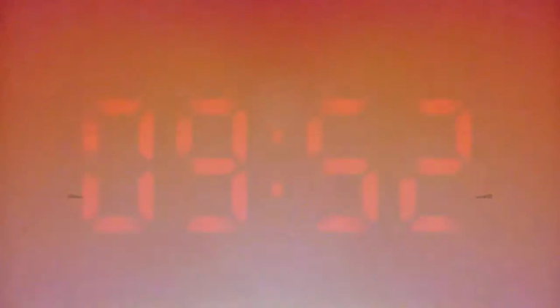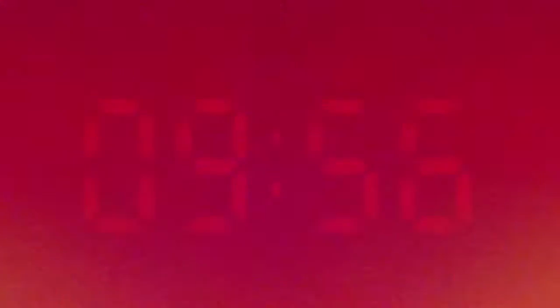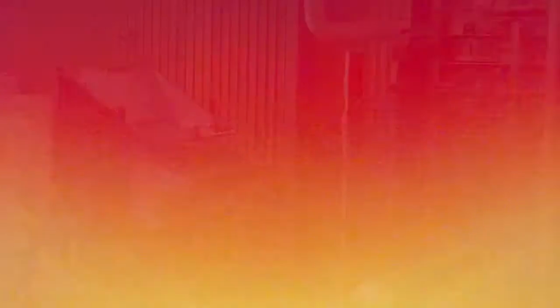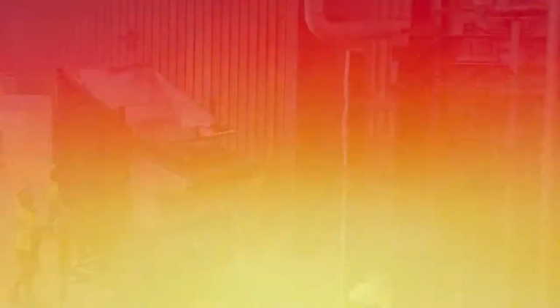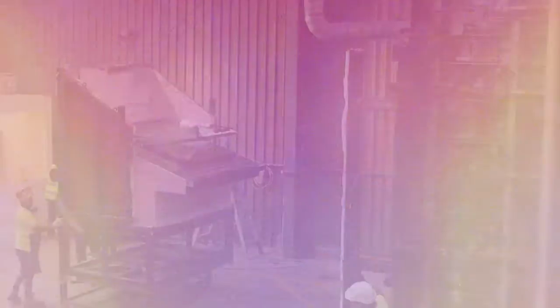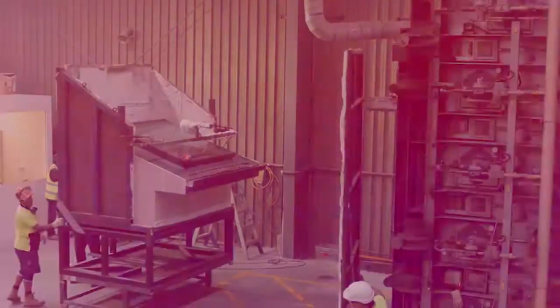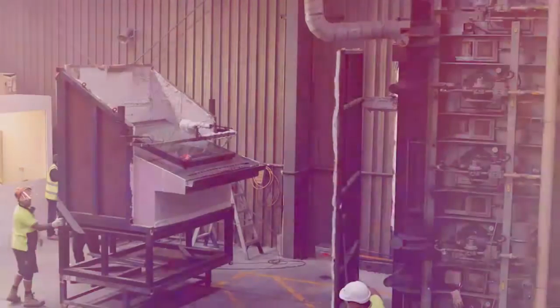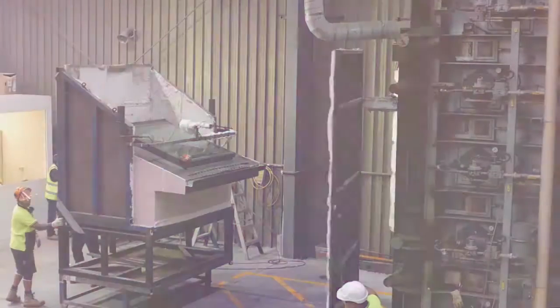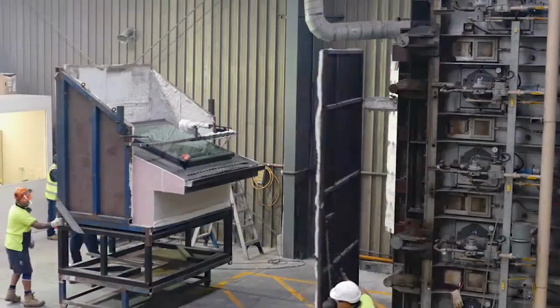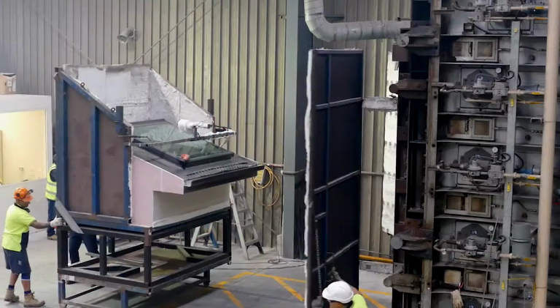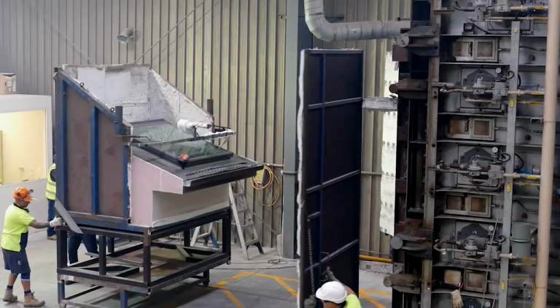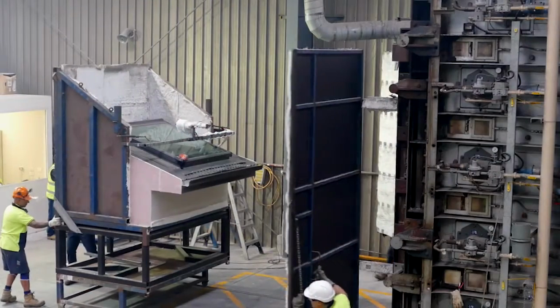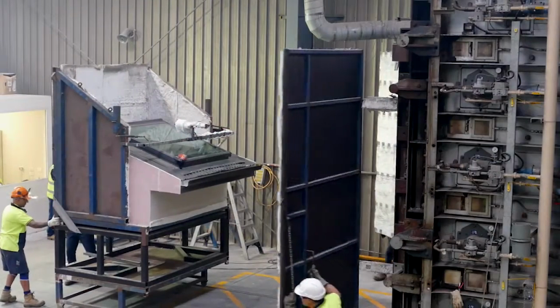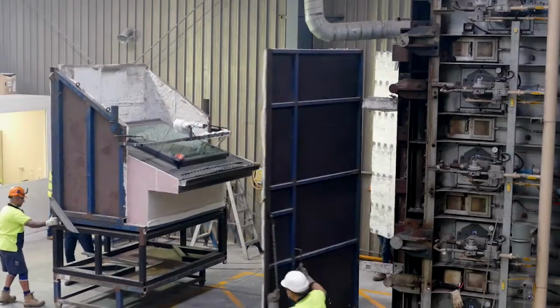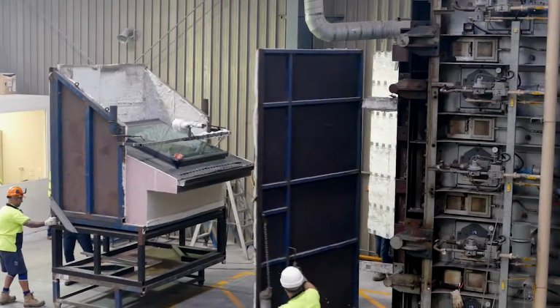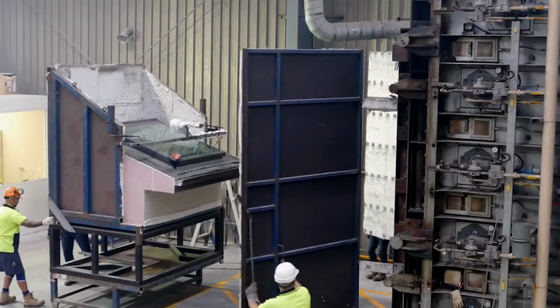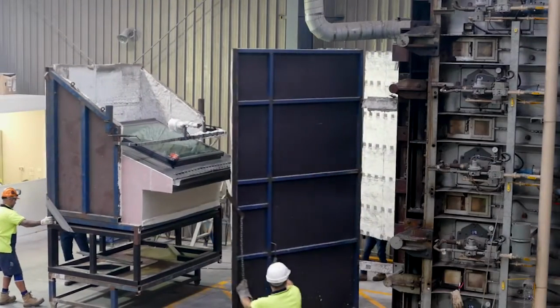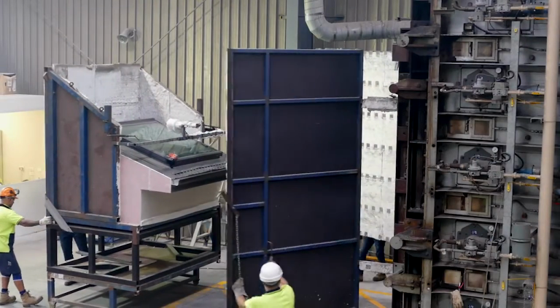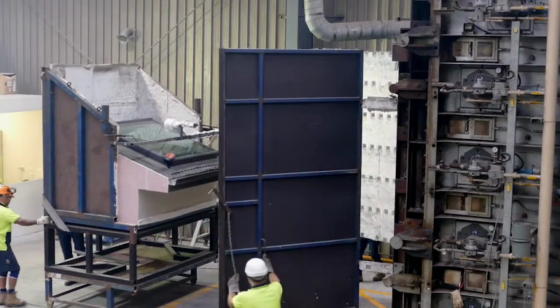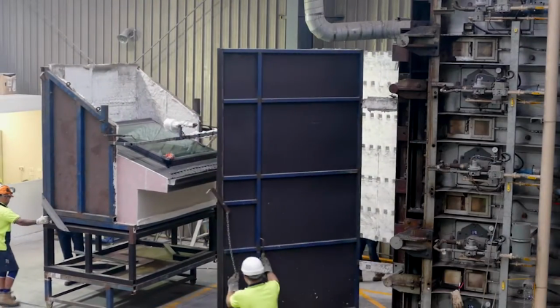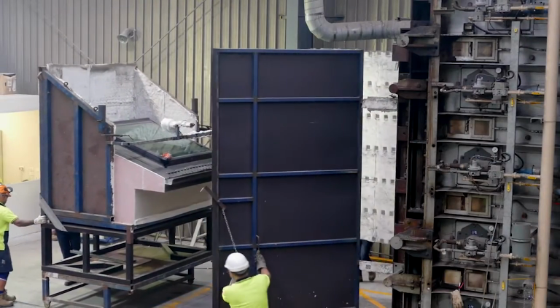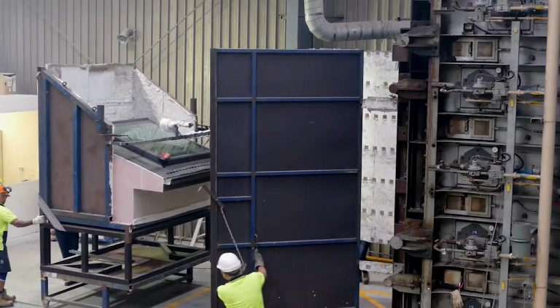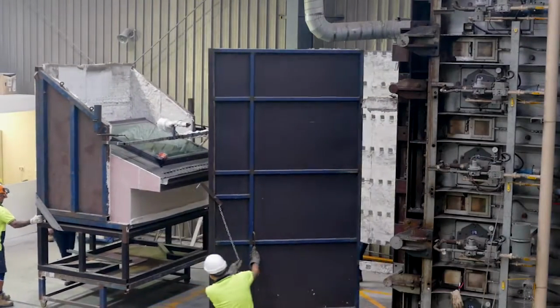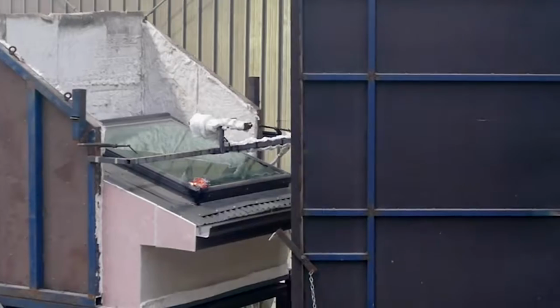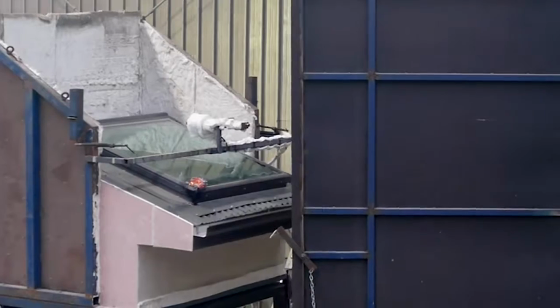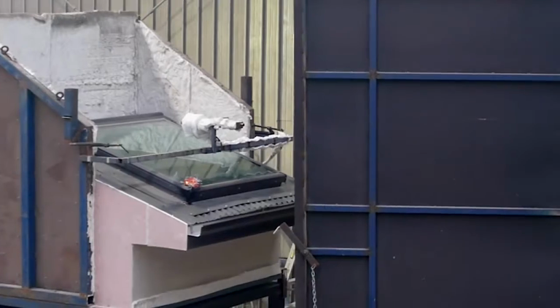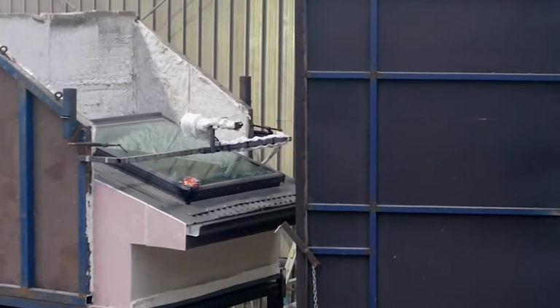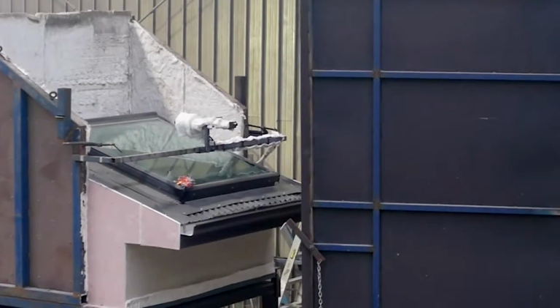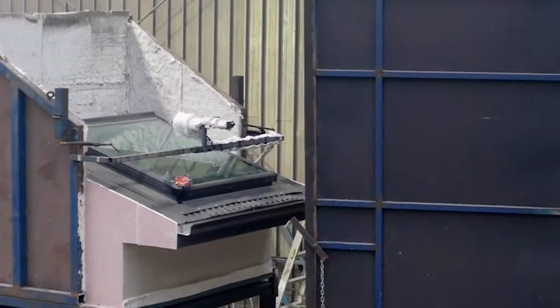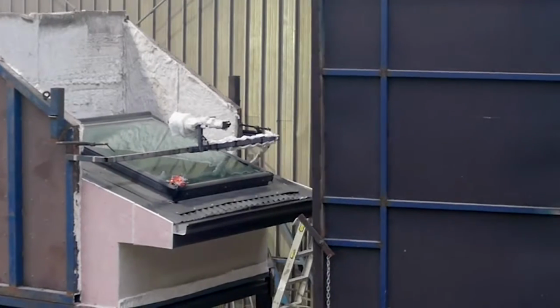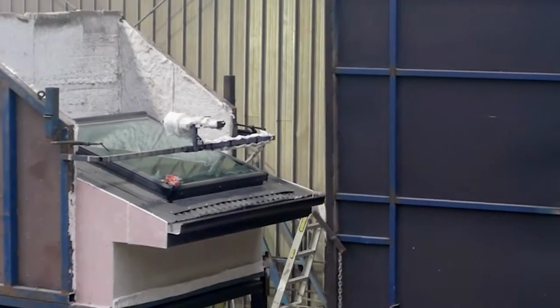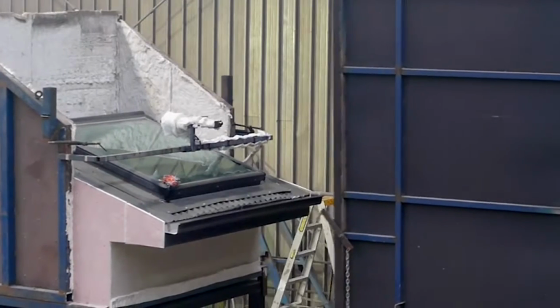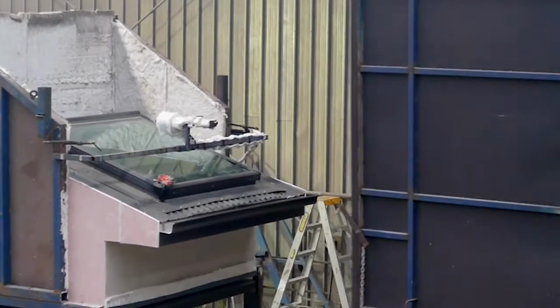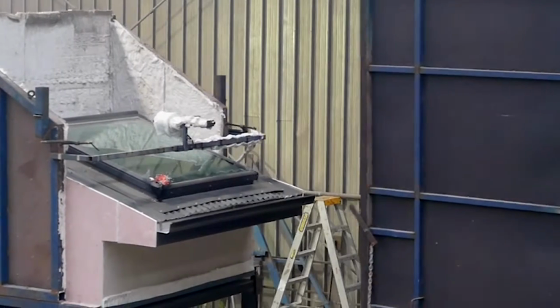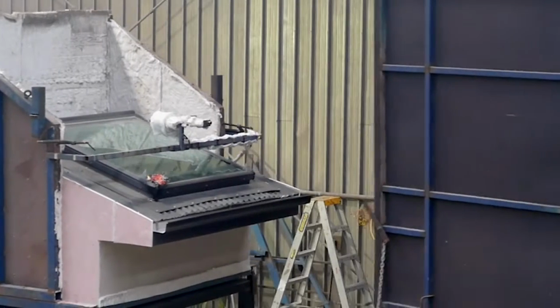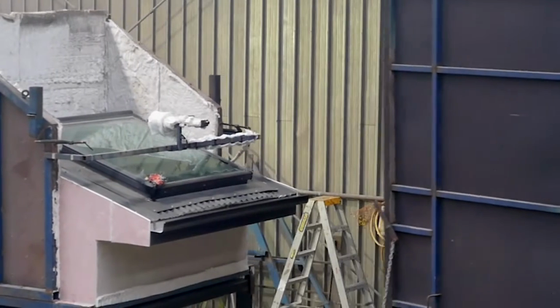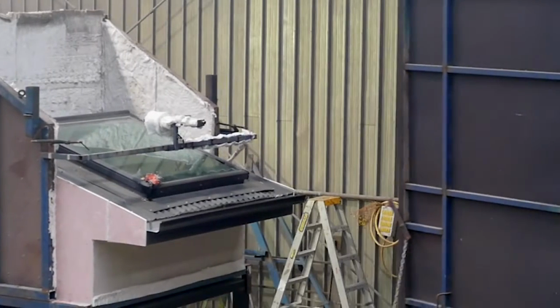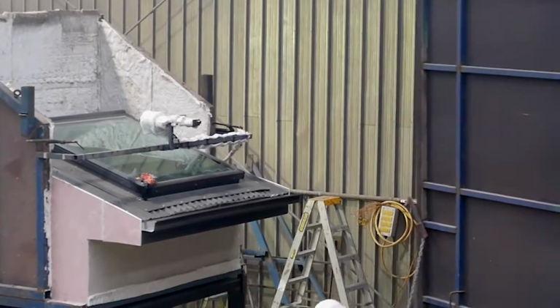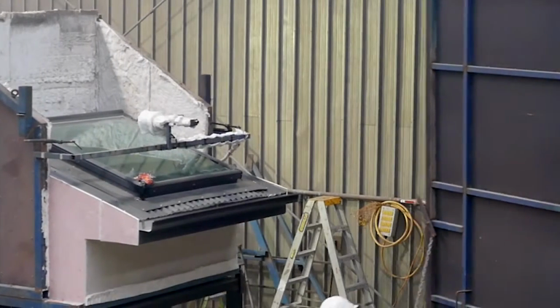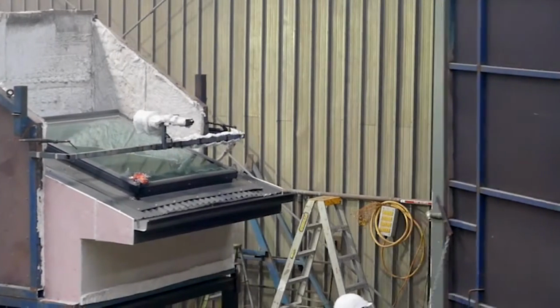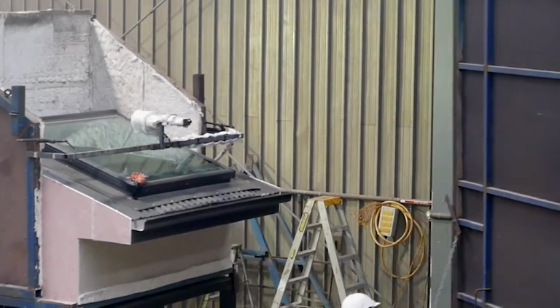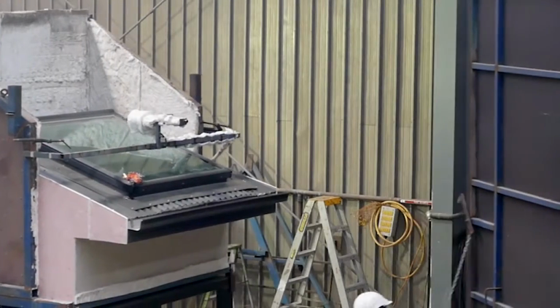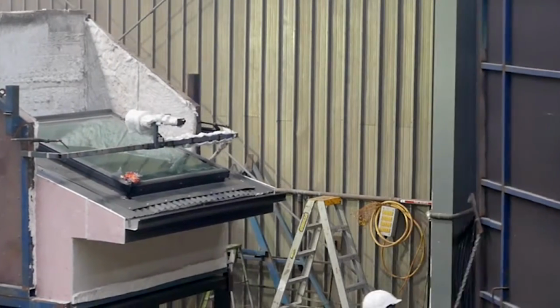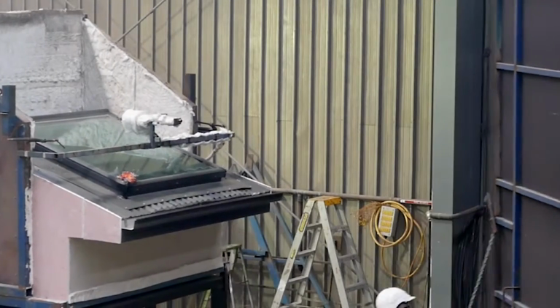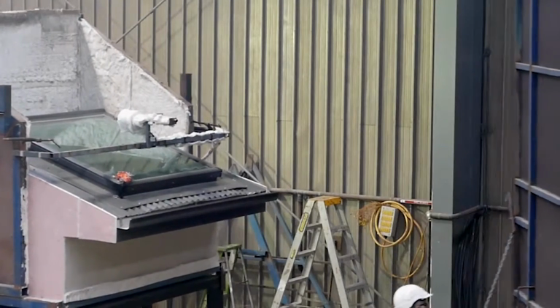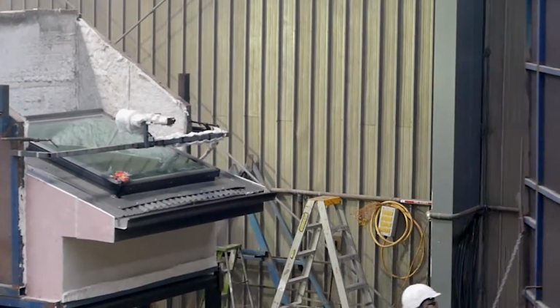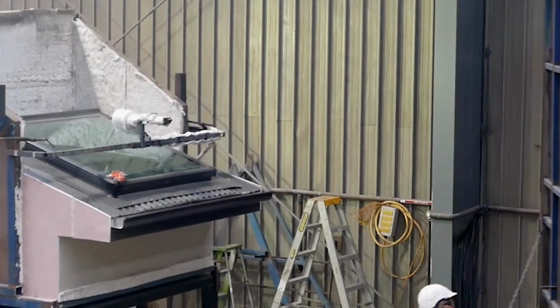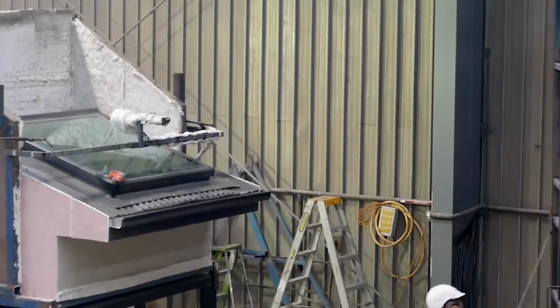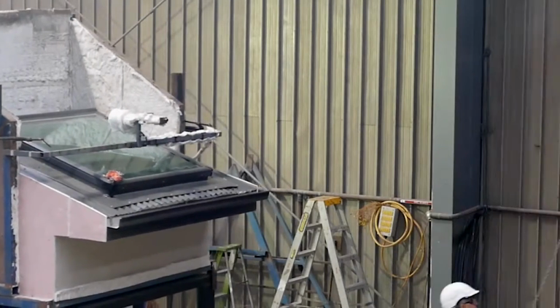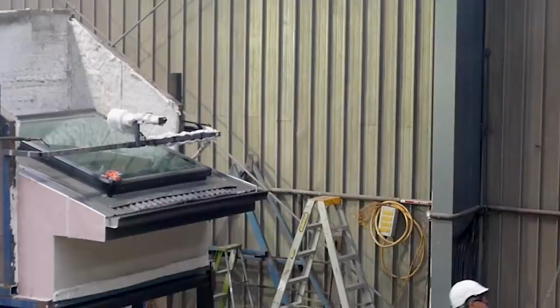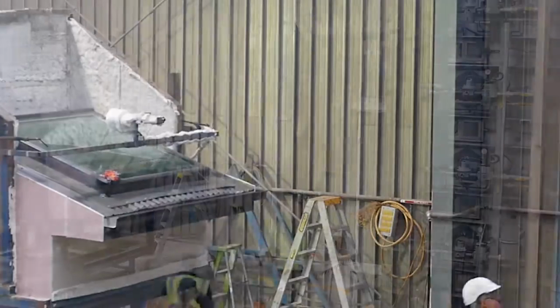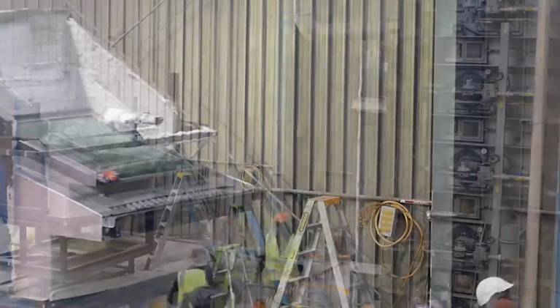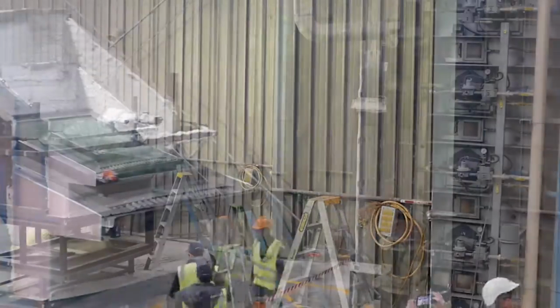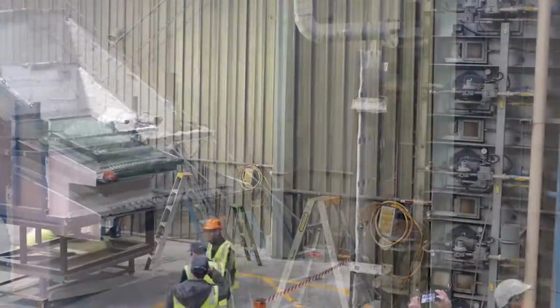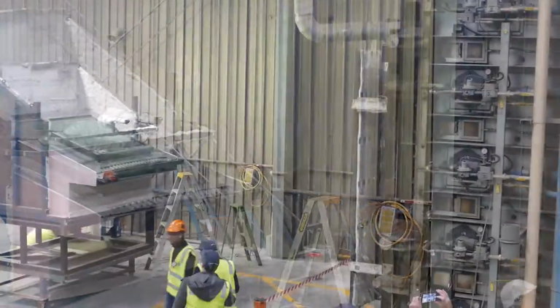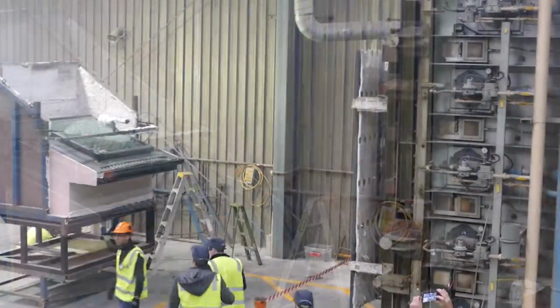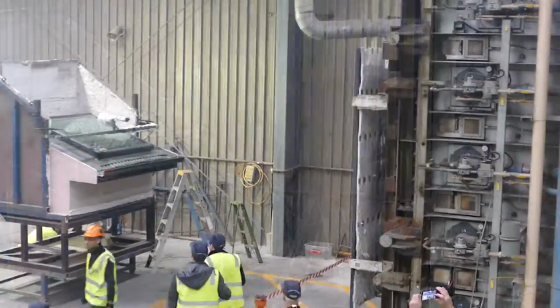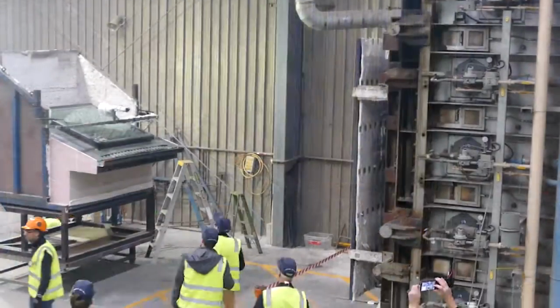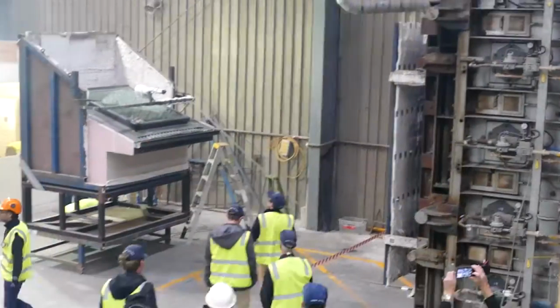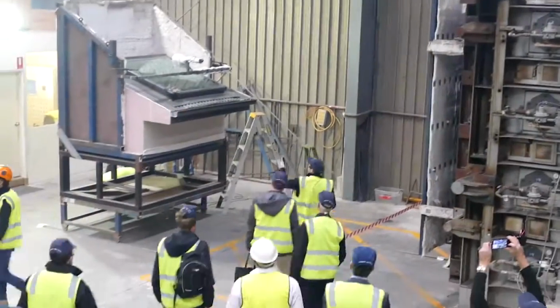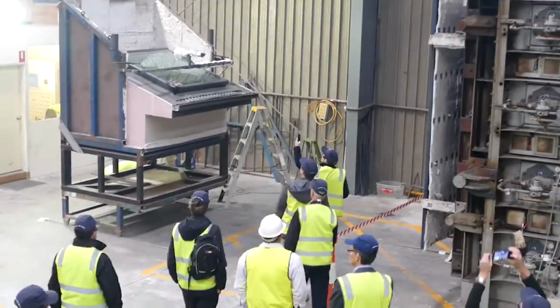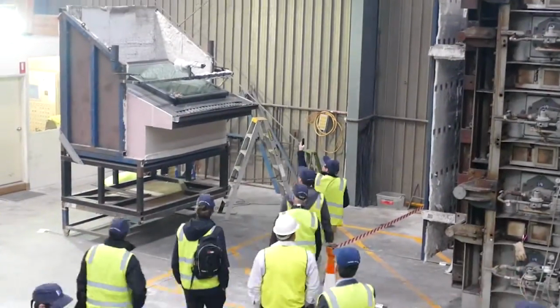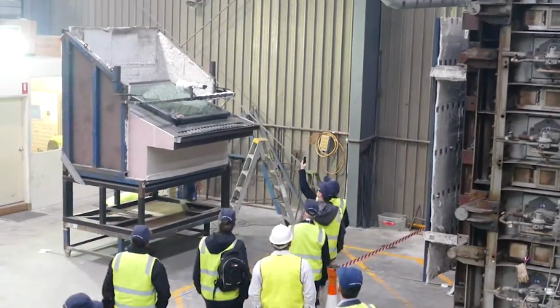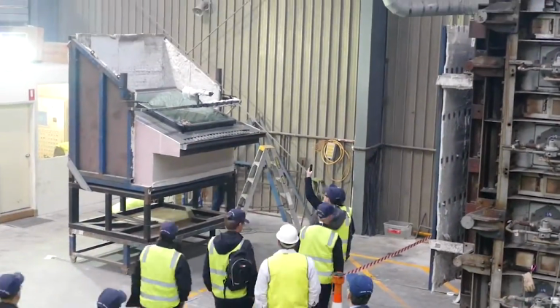Believe it or not, the VLUX skylight survived, almost unscathed. Industry experts were blown away.